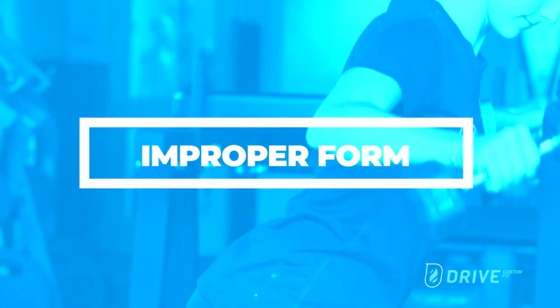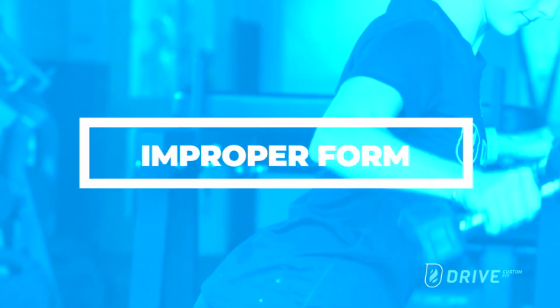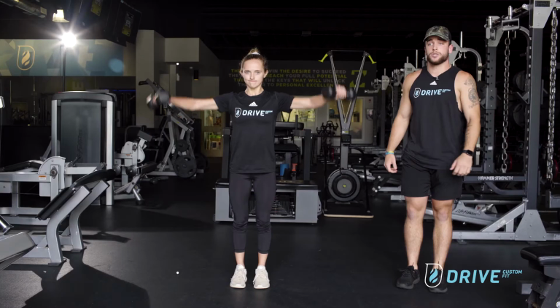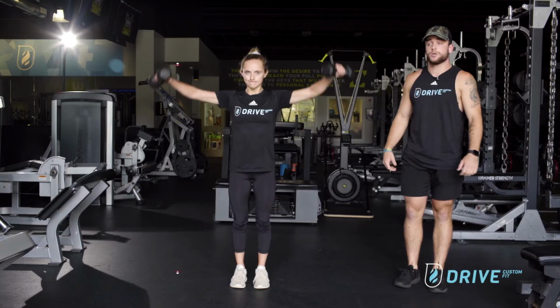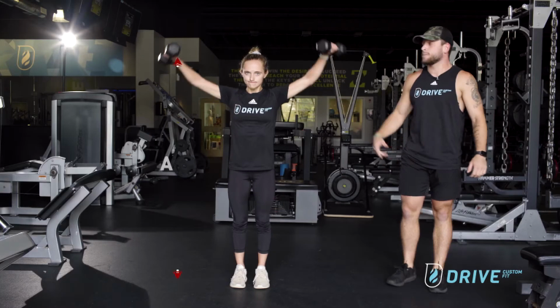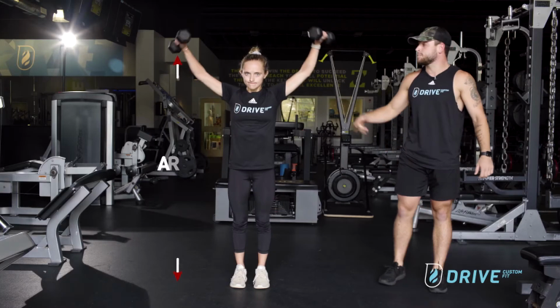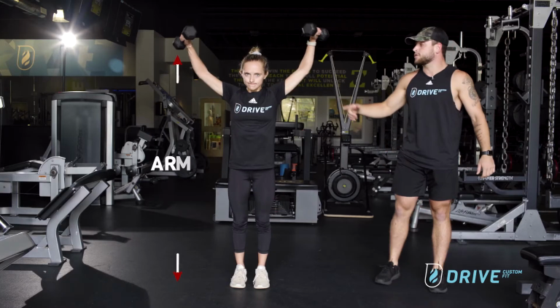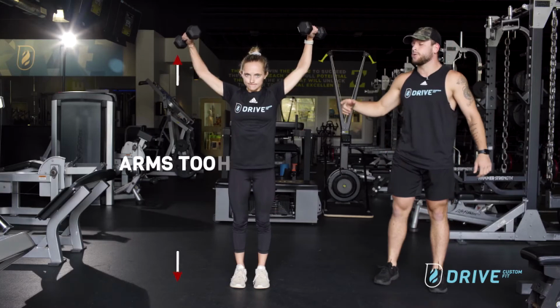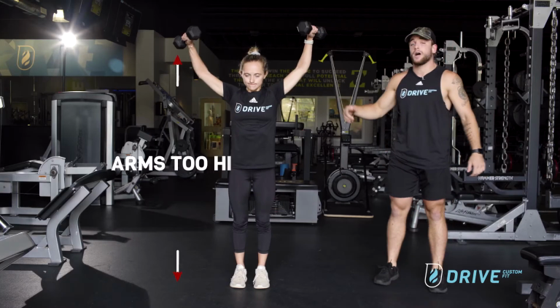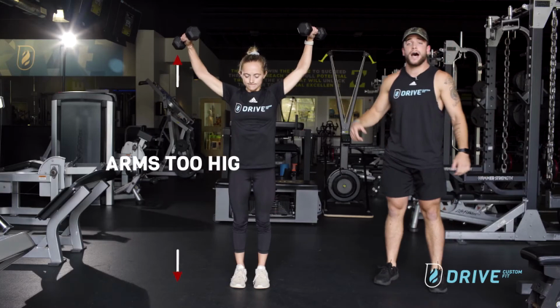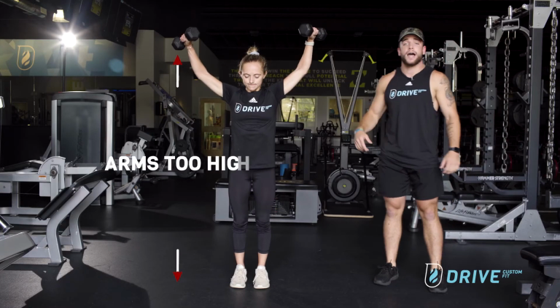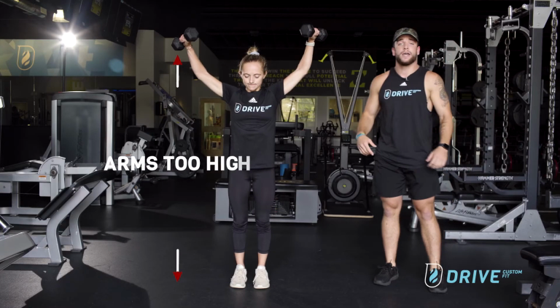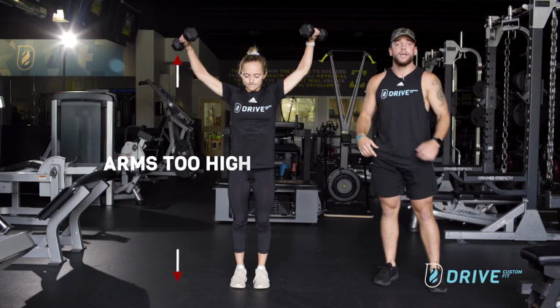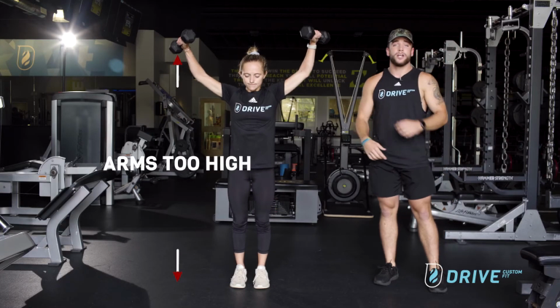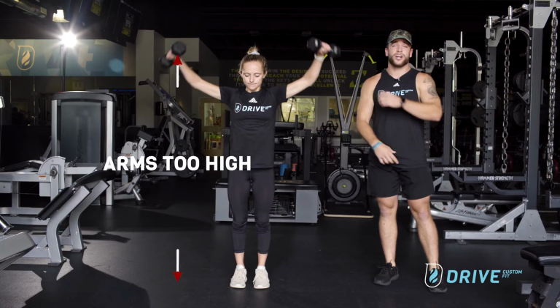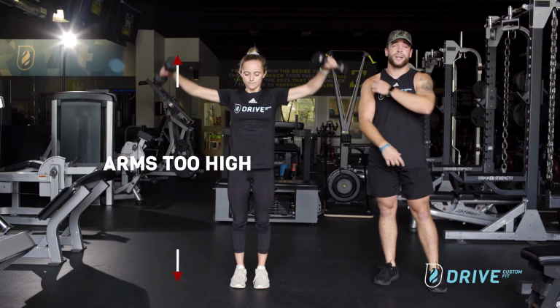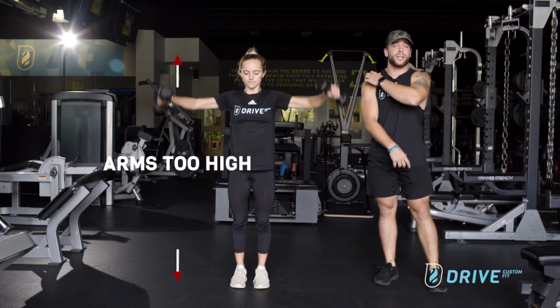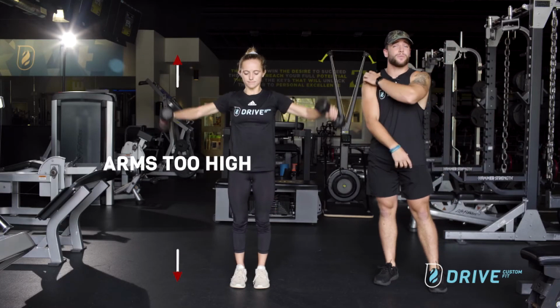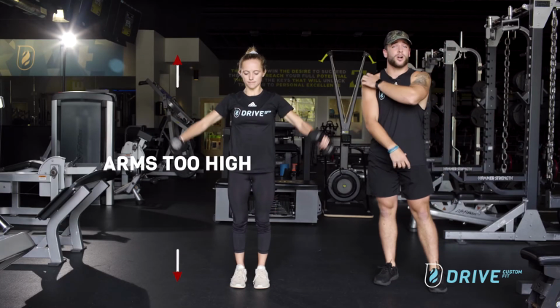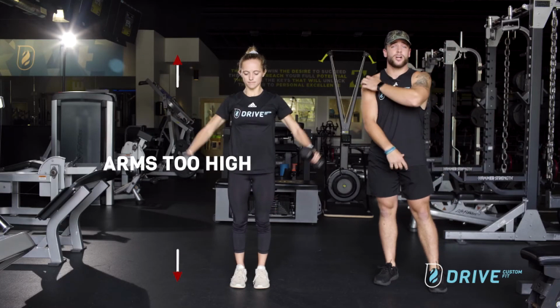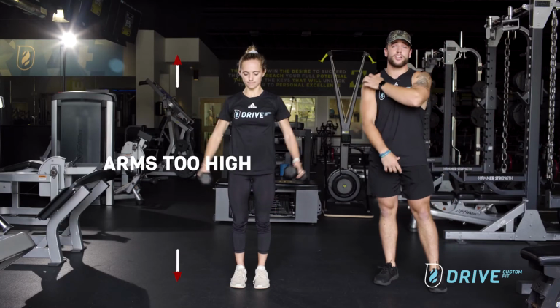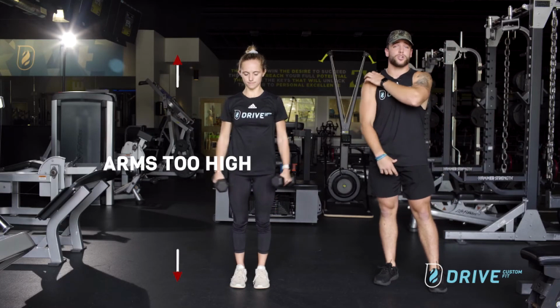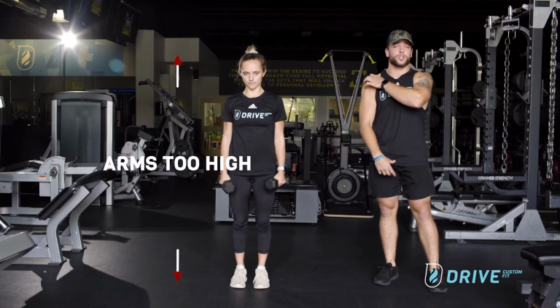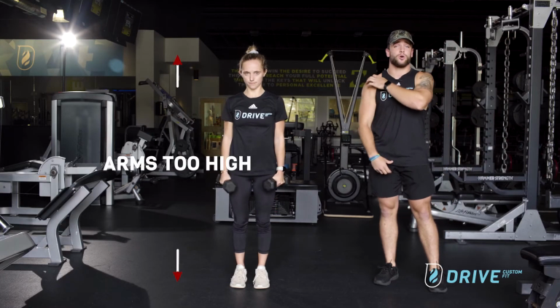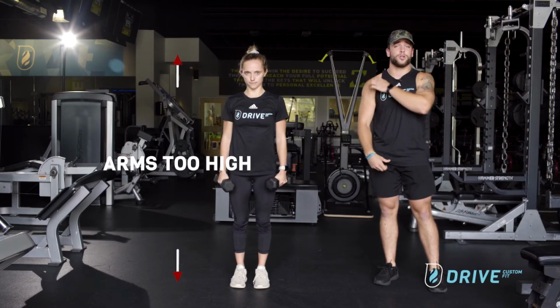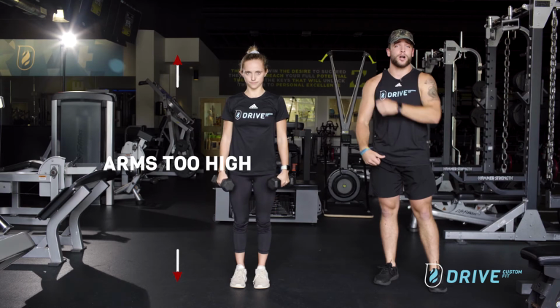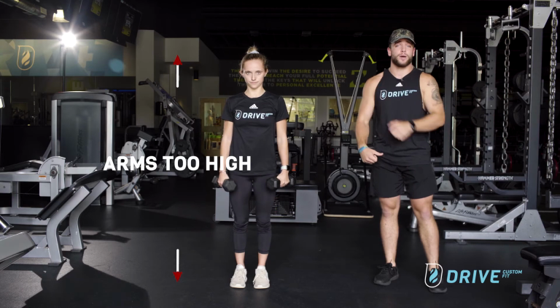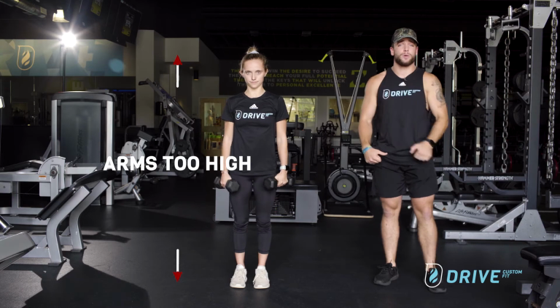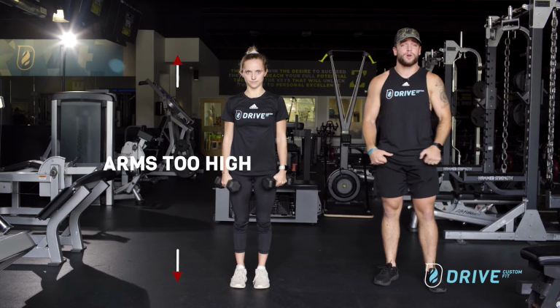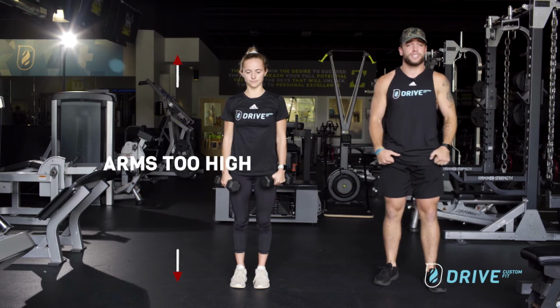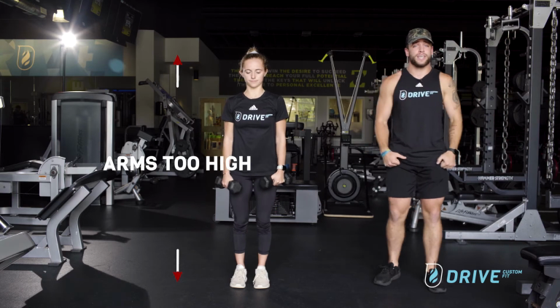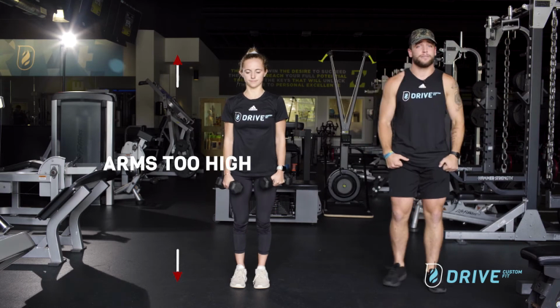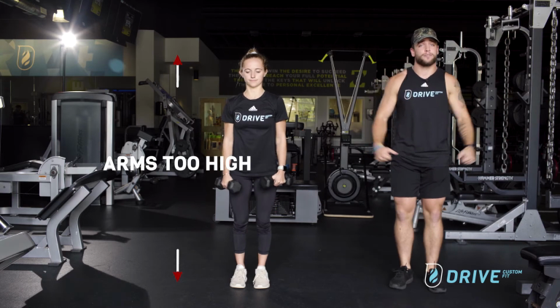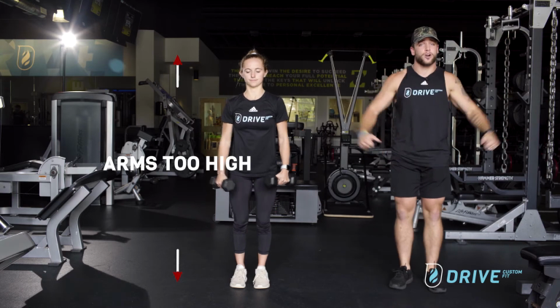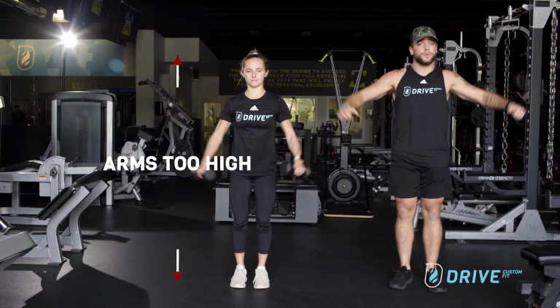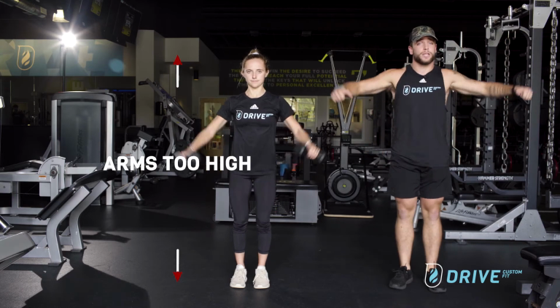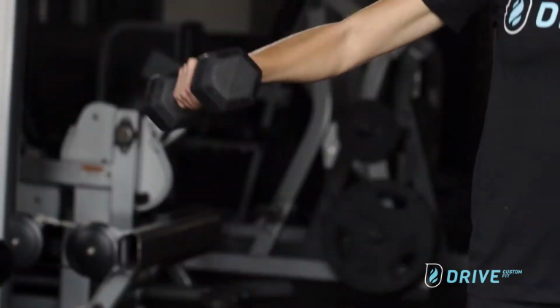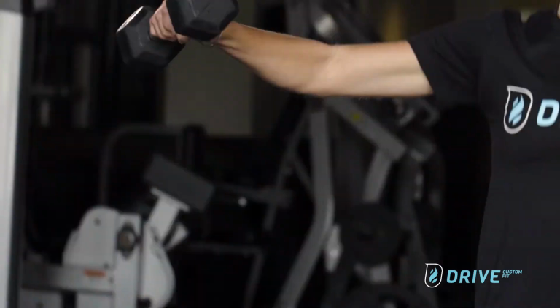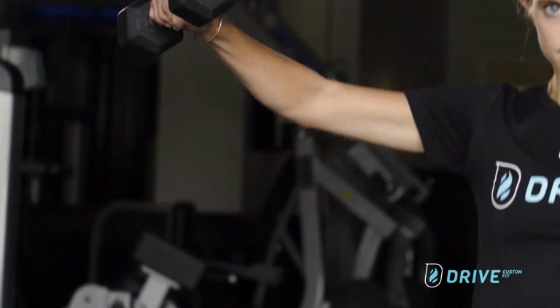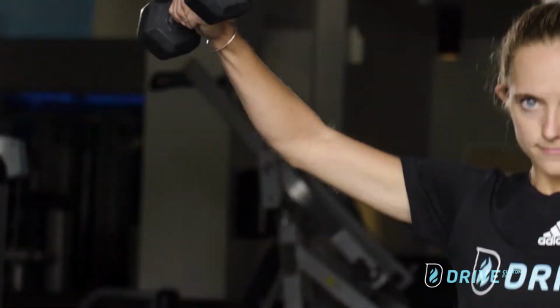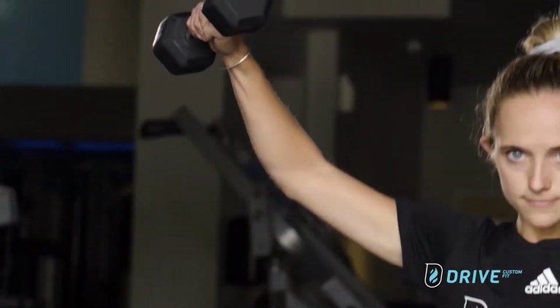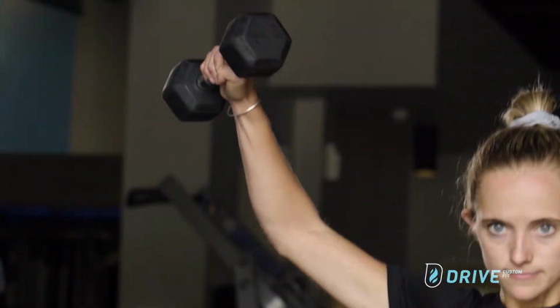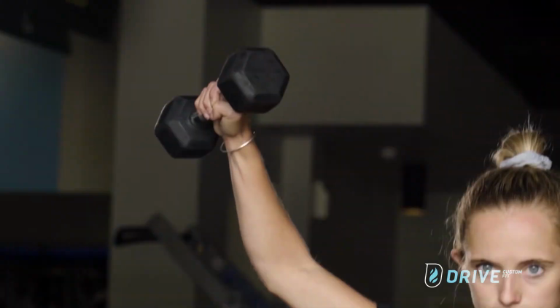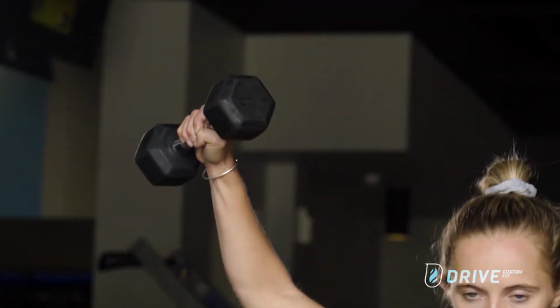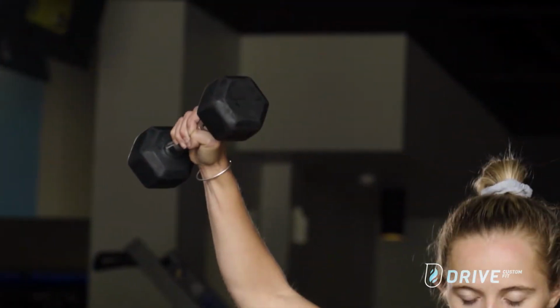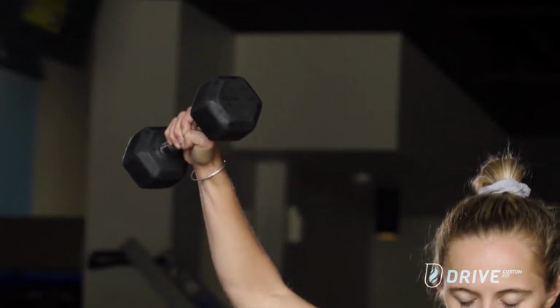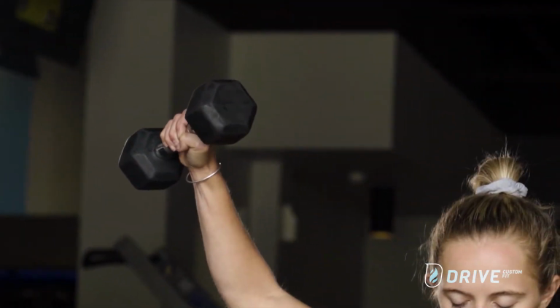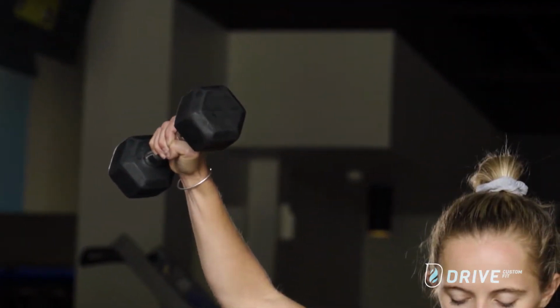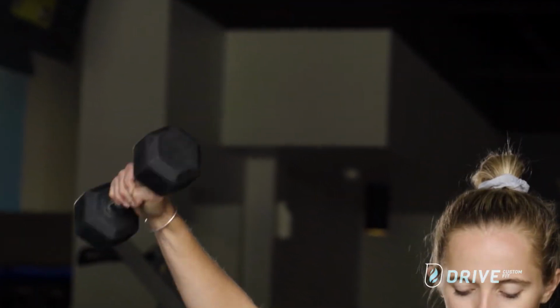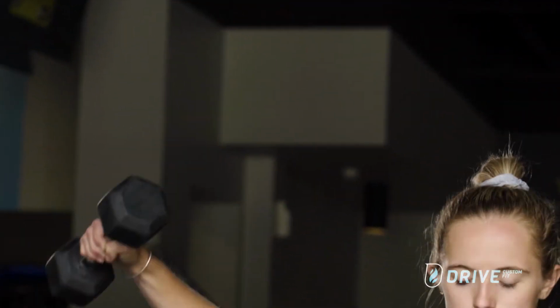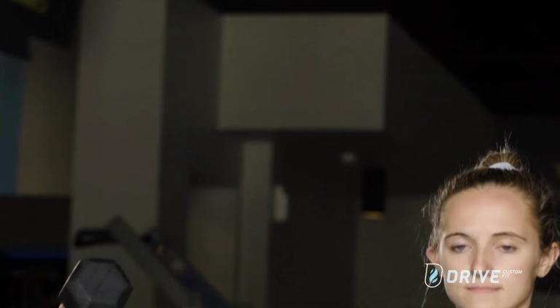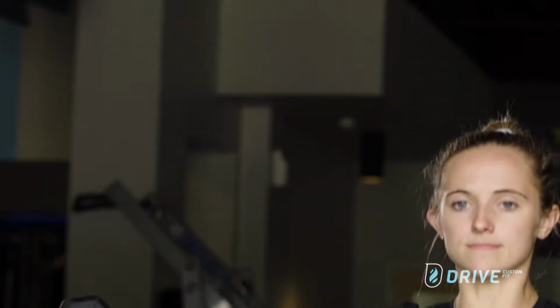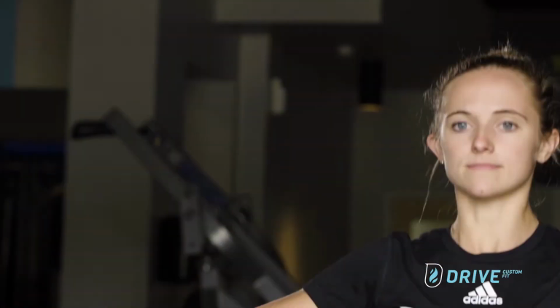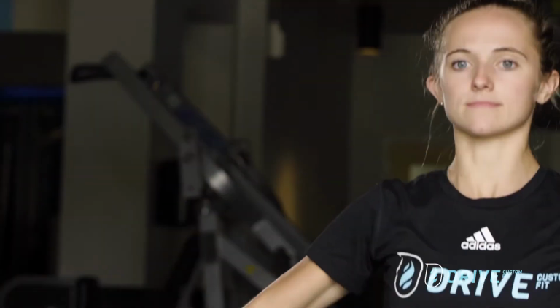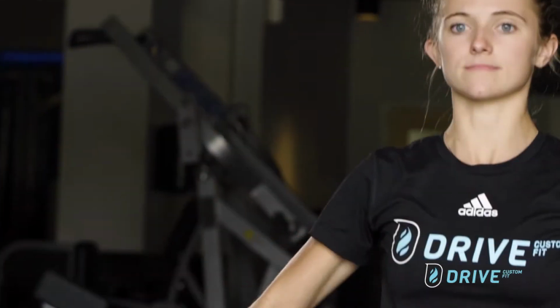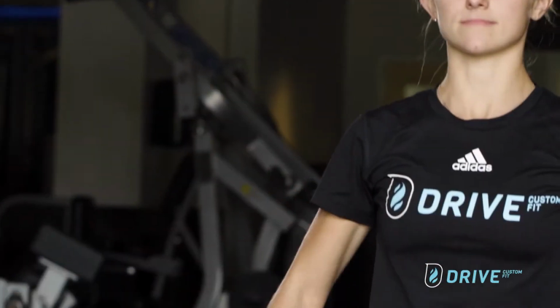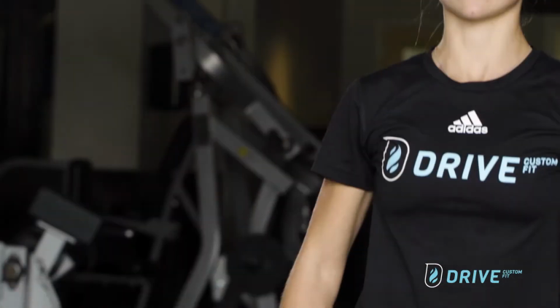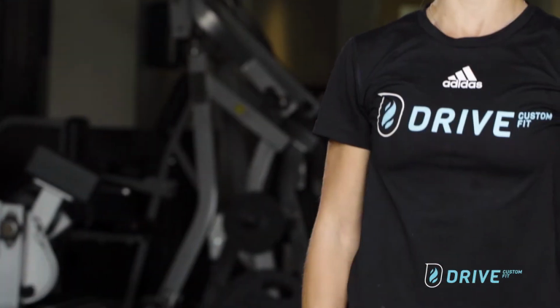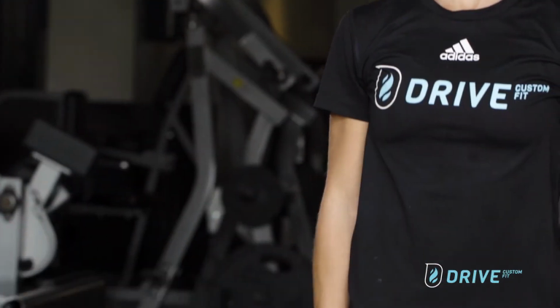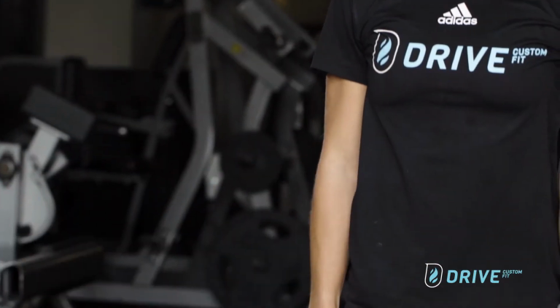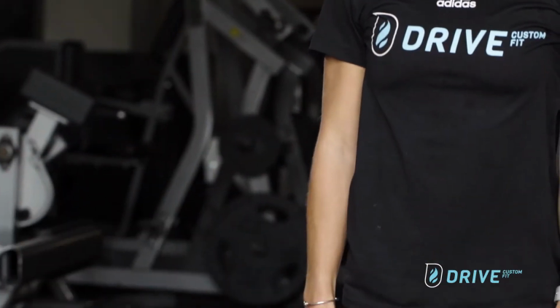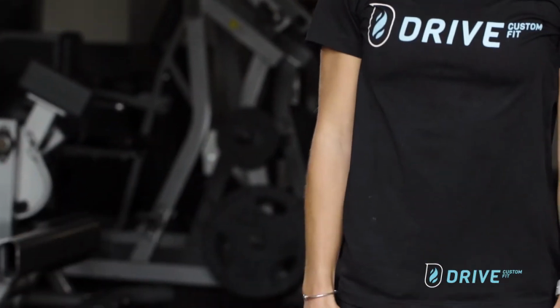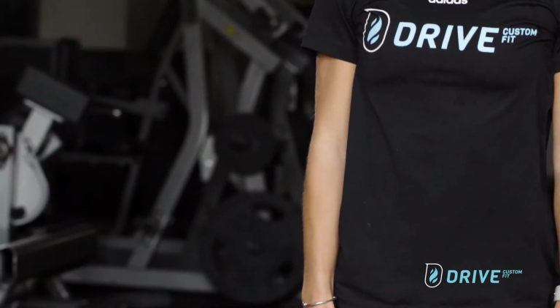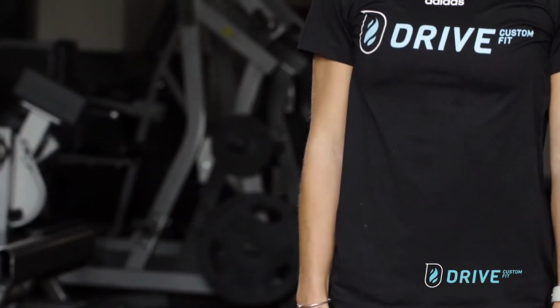So if you come up too high, you're going to end up hurting your shoulder. We want to stay firmly locked in right at 90. We don't want to come up too high.